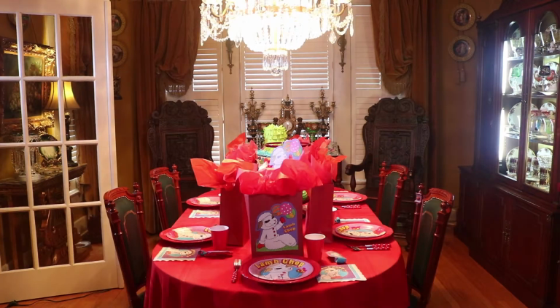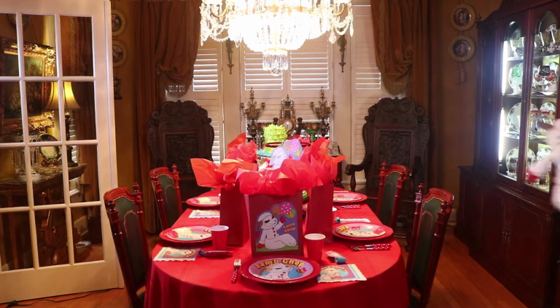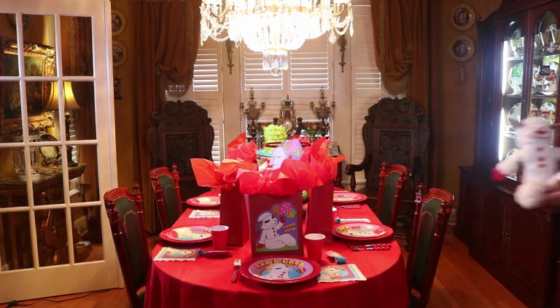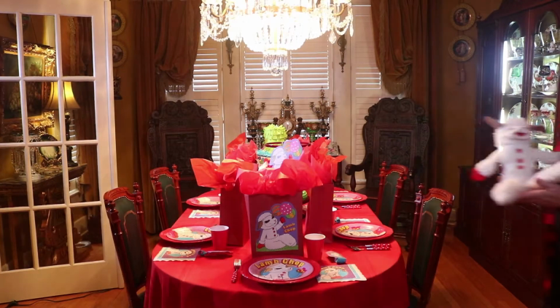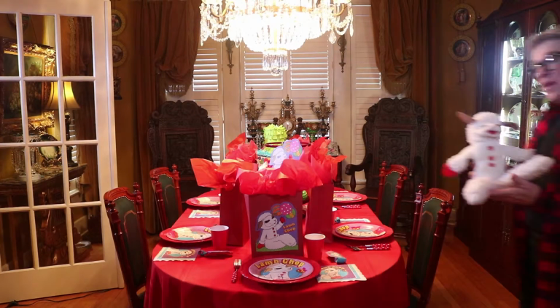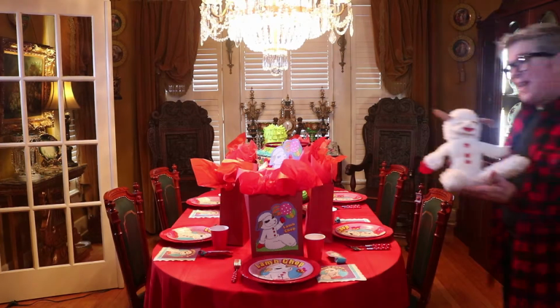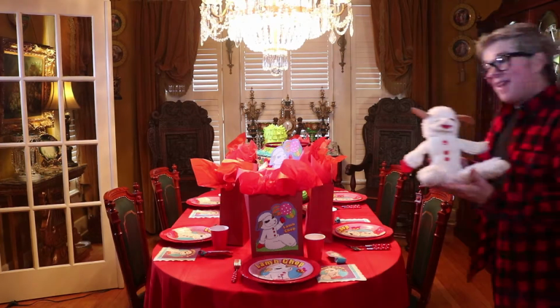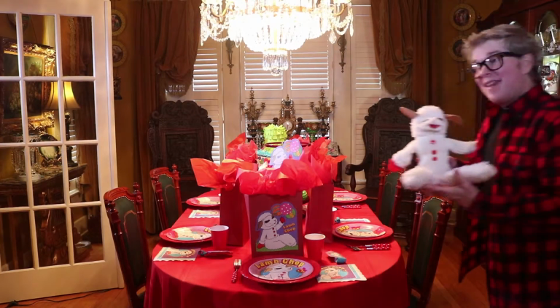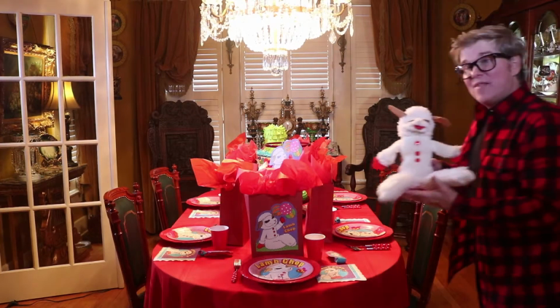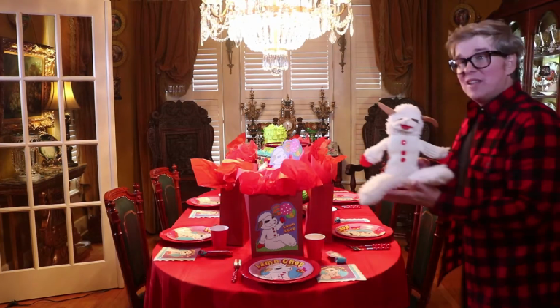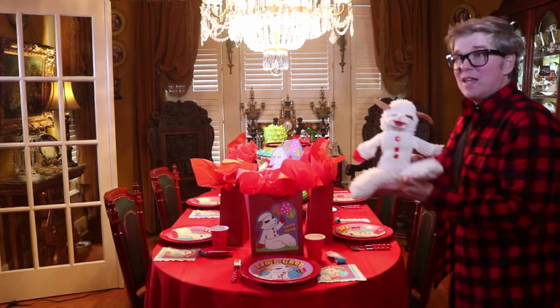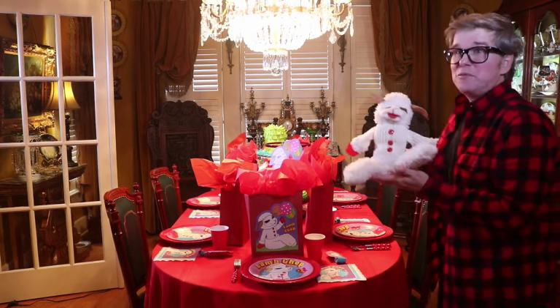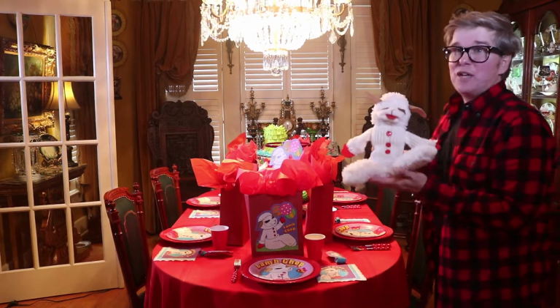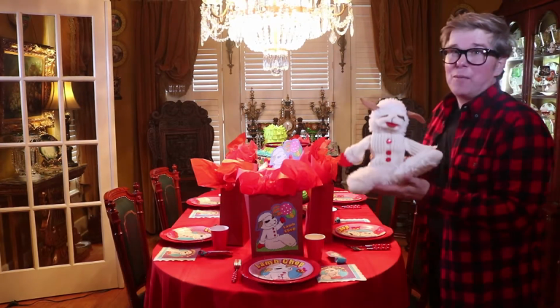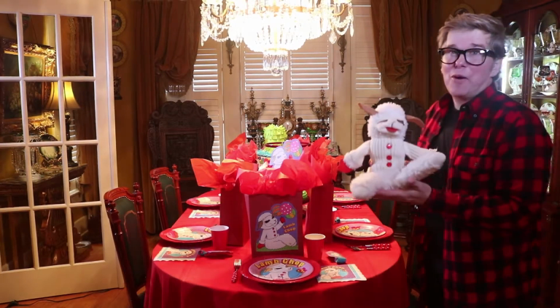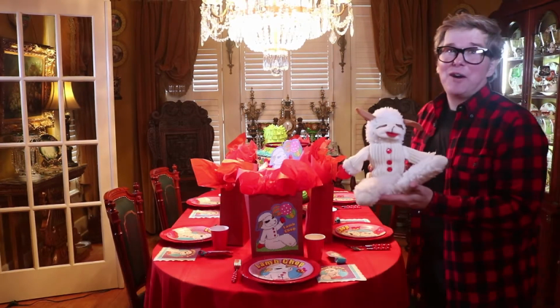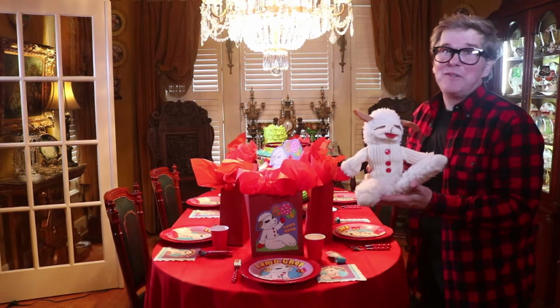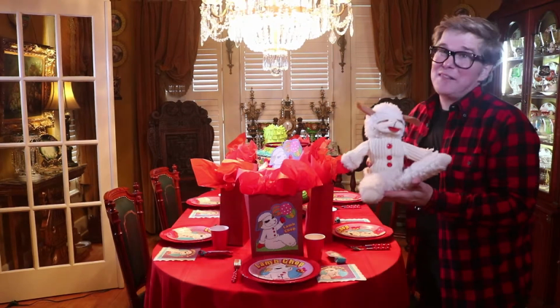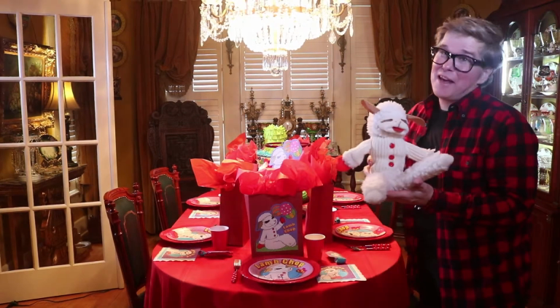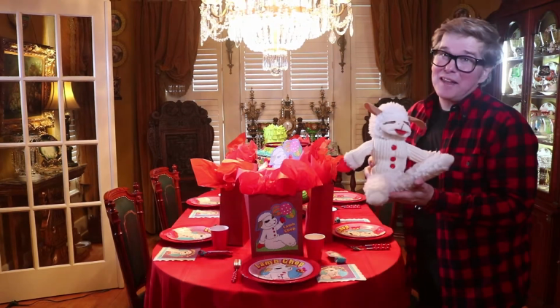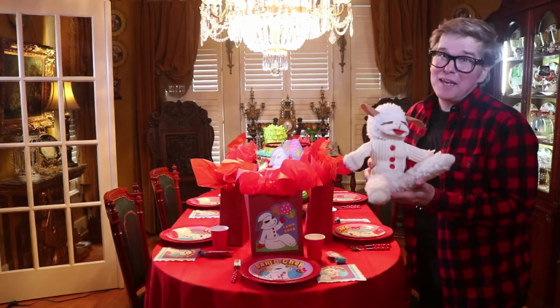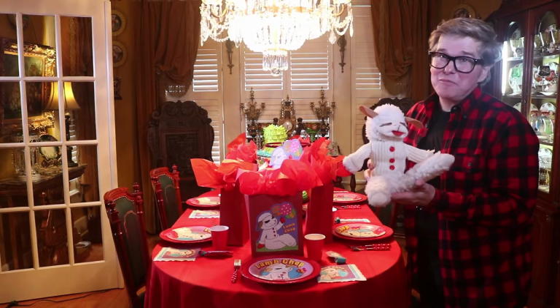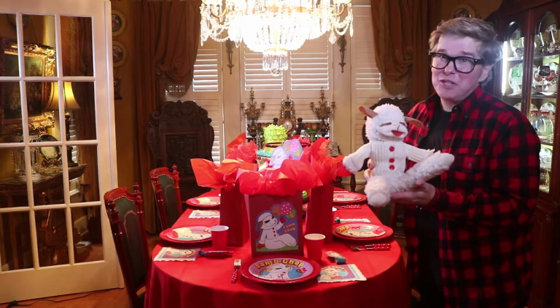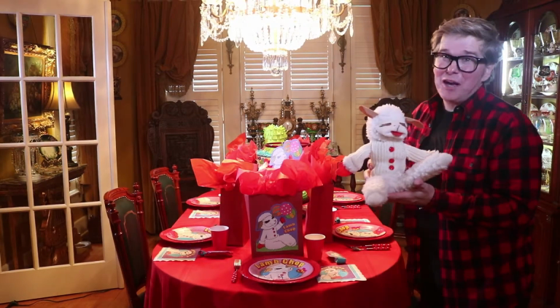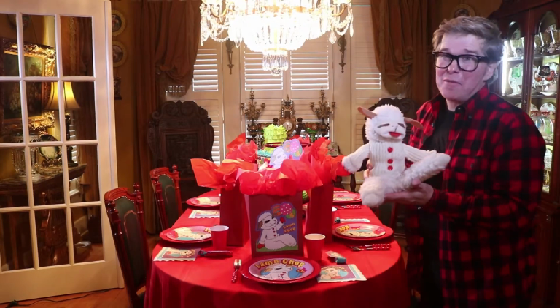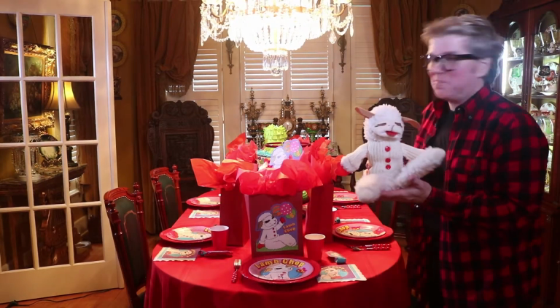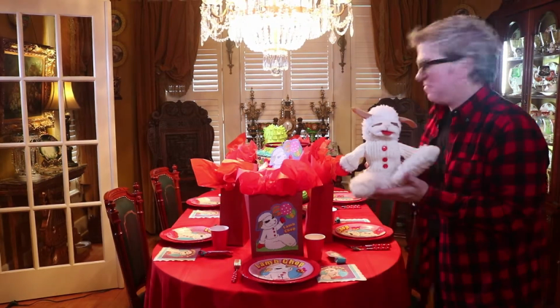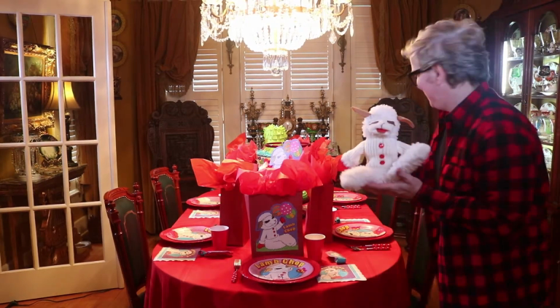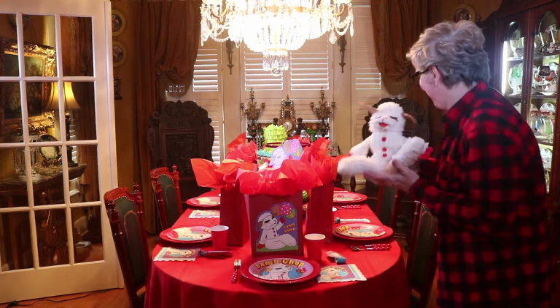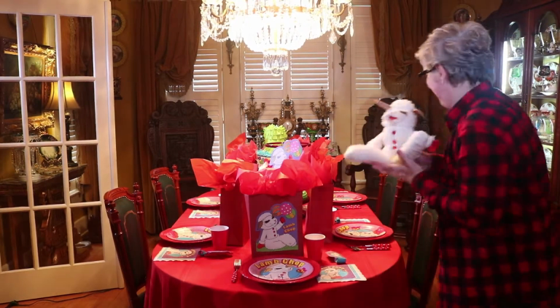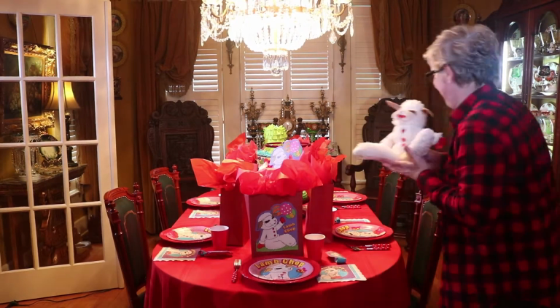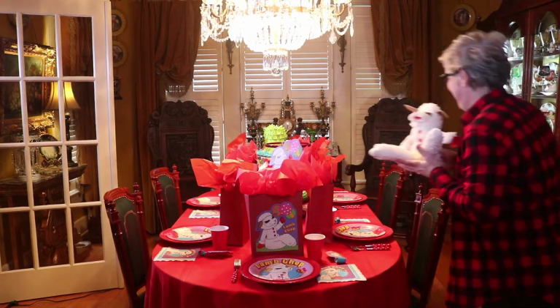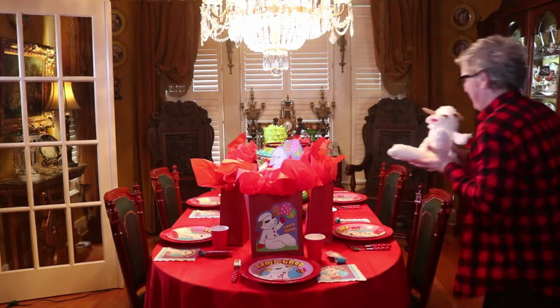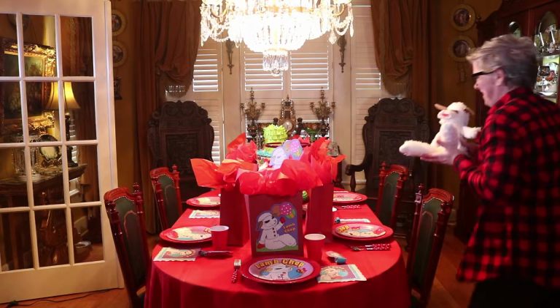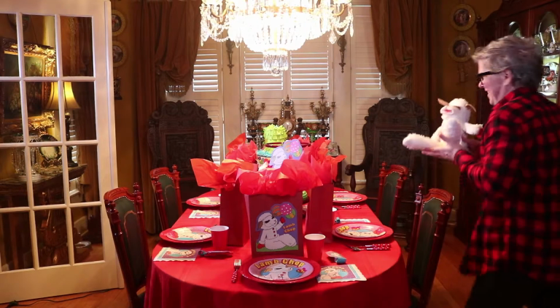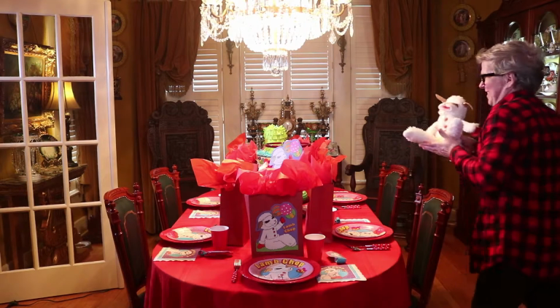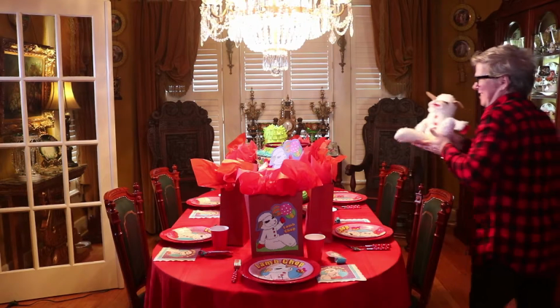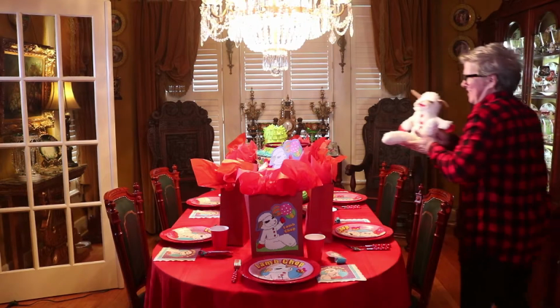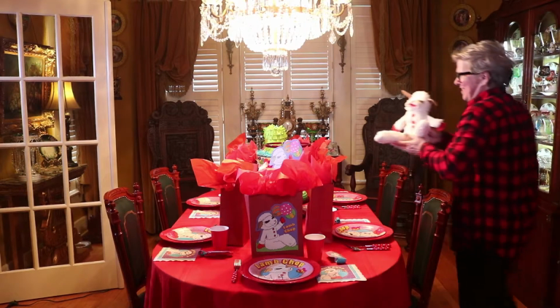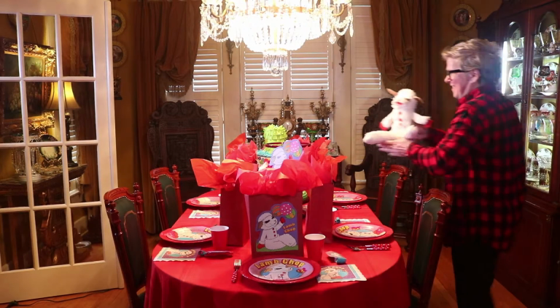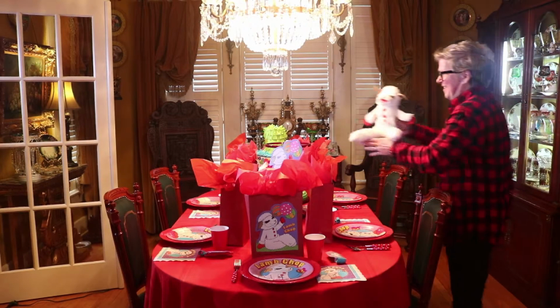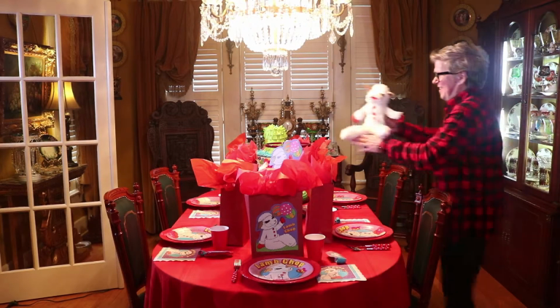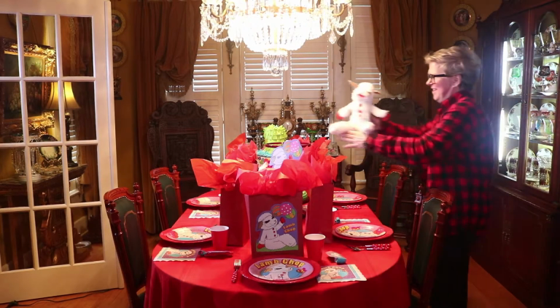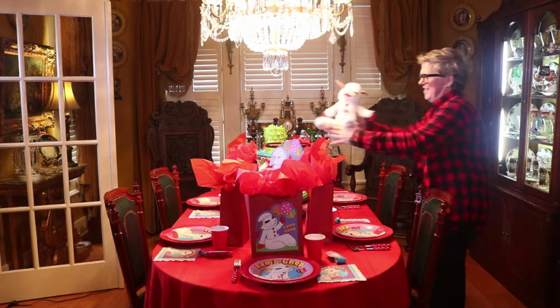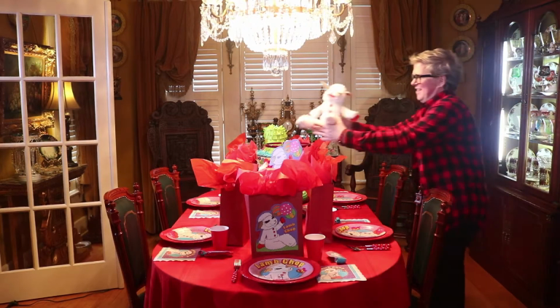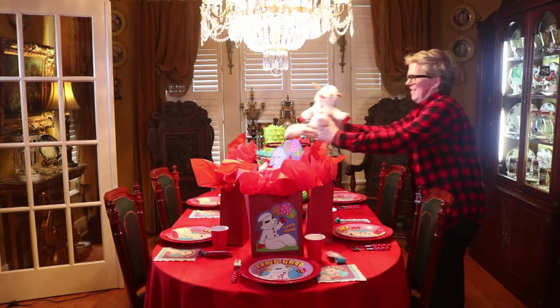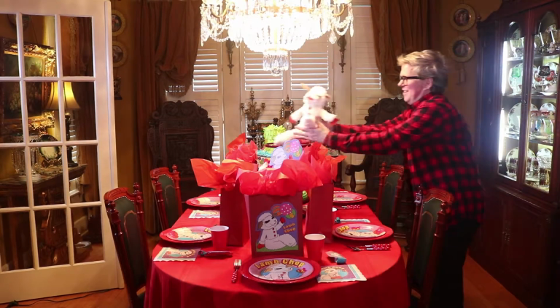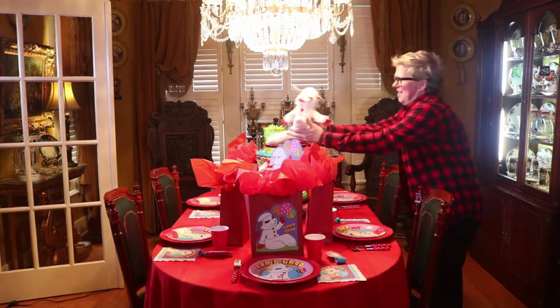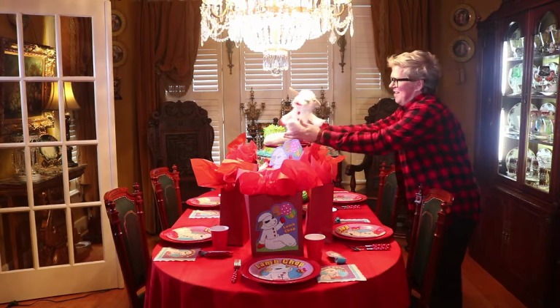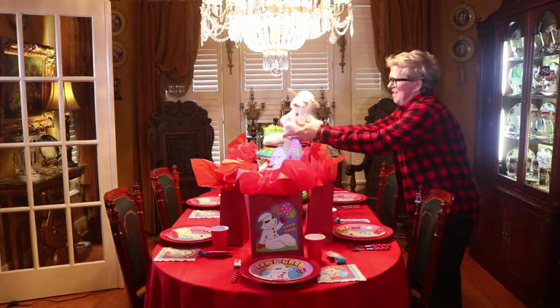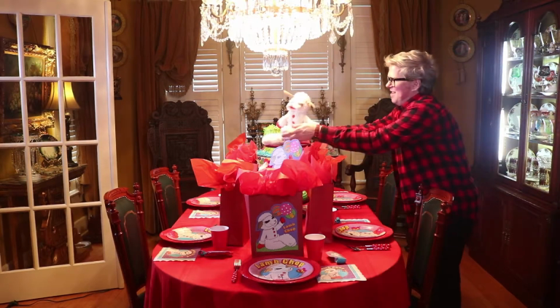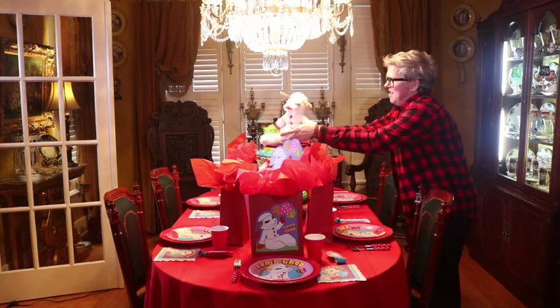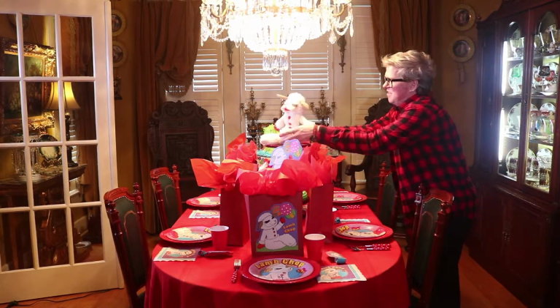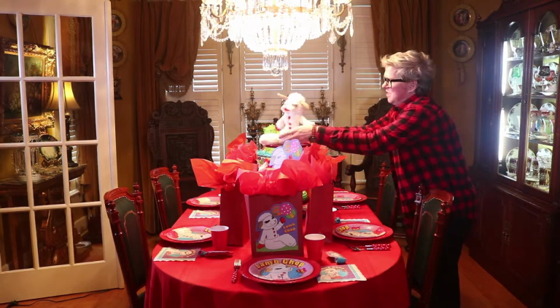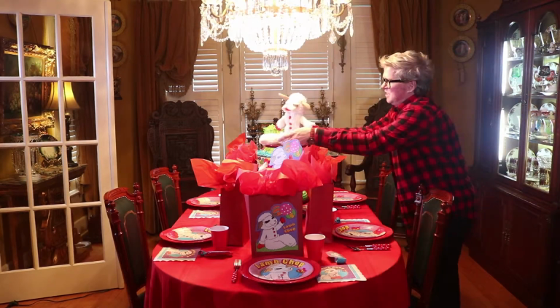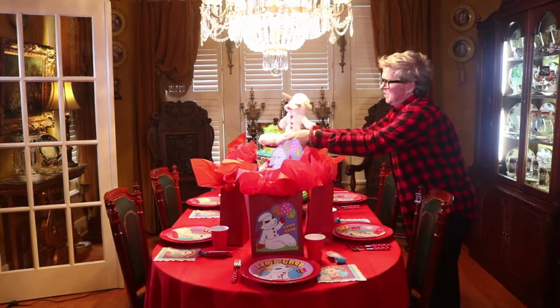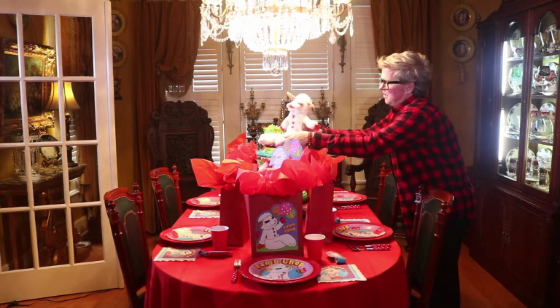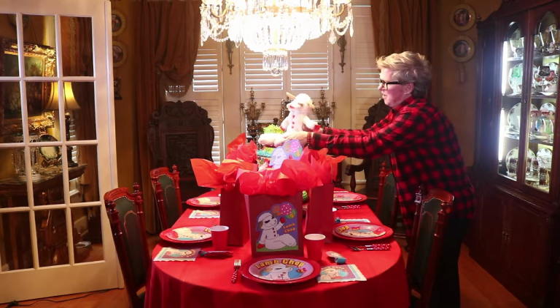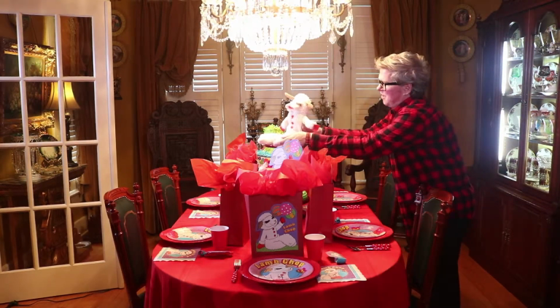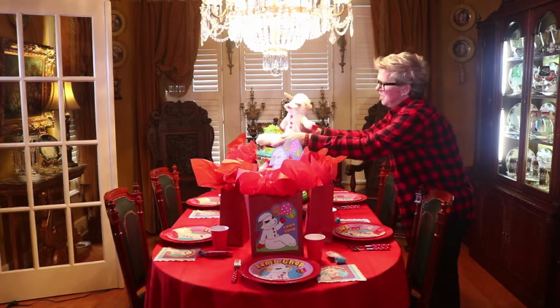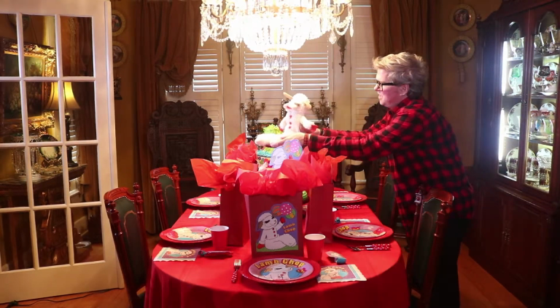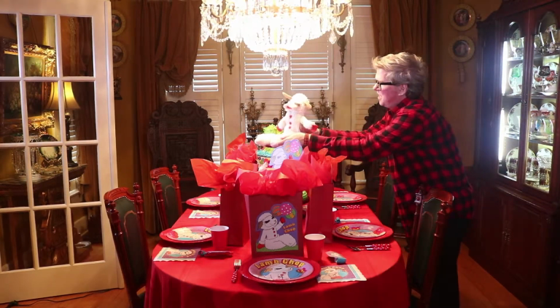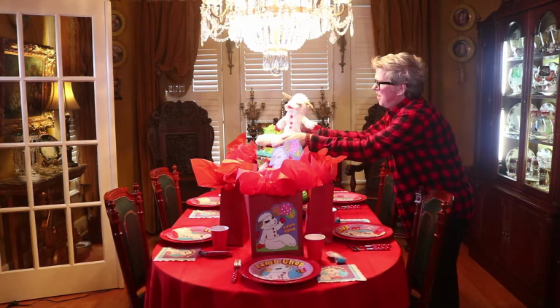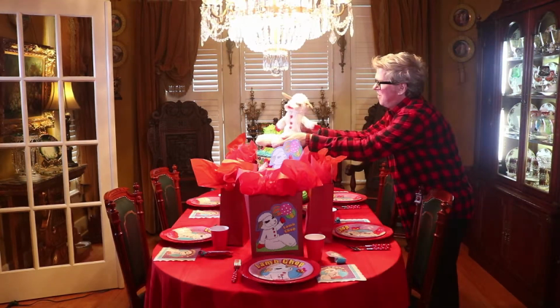We can't have a Lamb Chop party without Lamb Chop! Let's start the show.